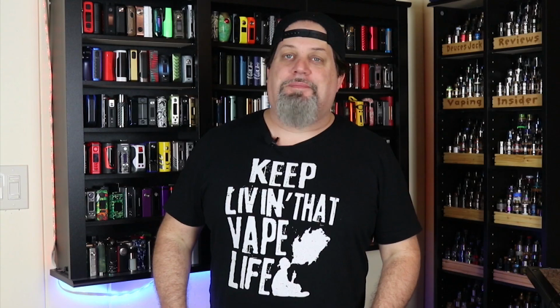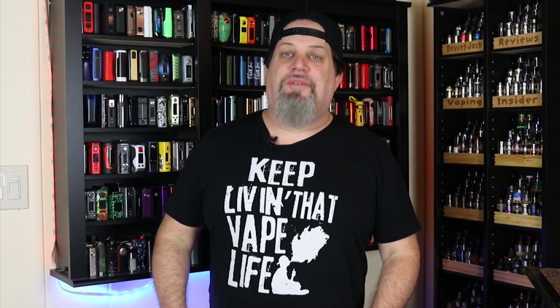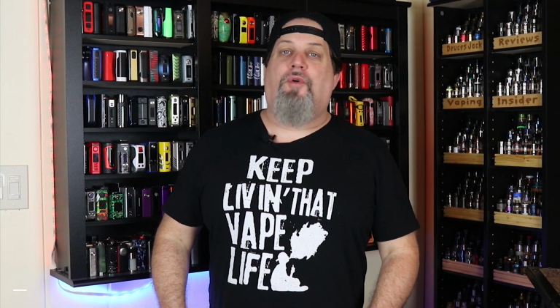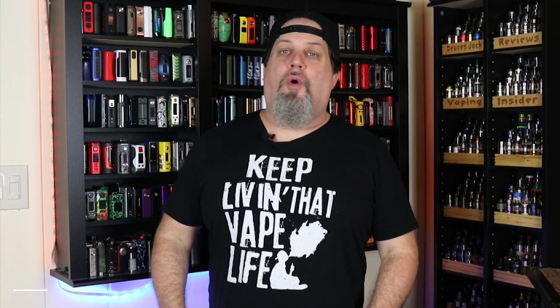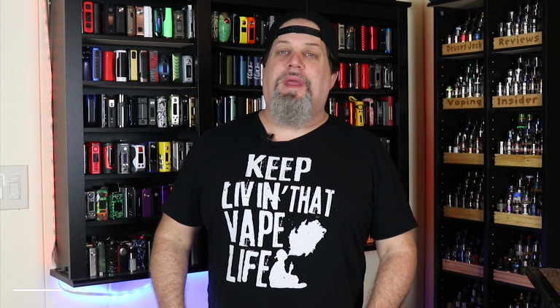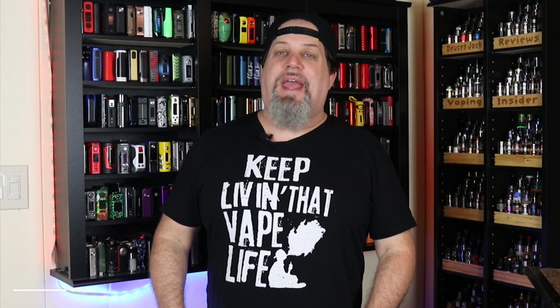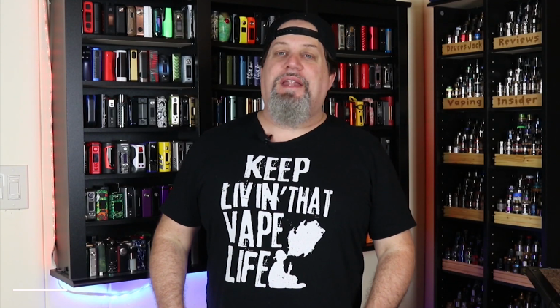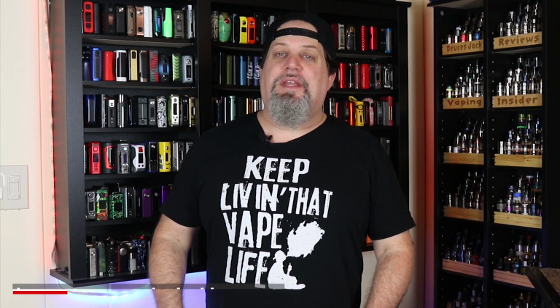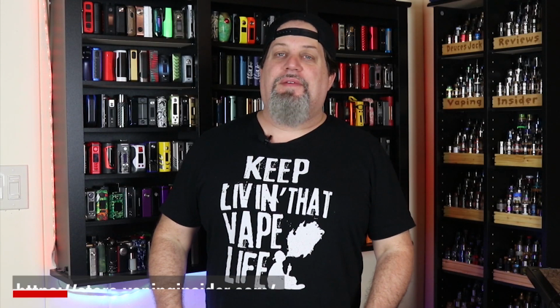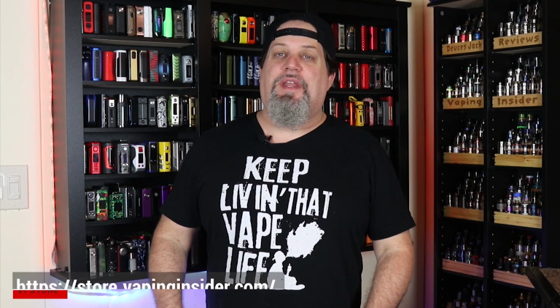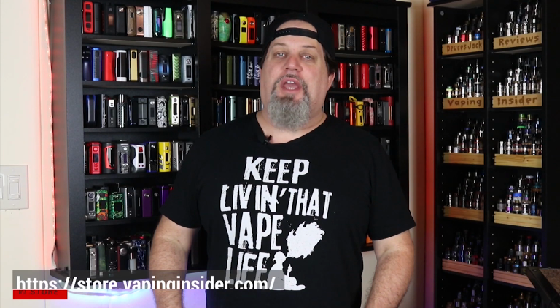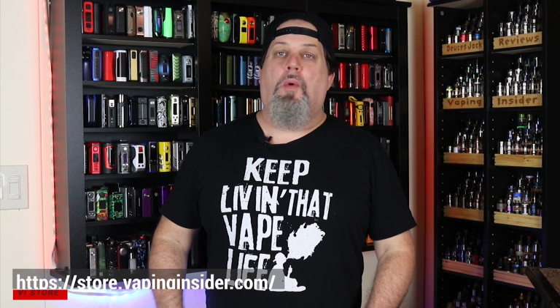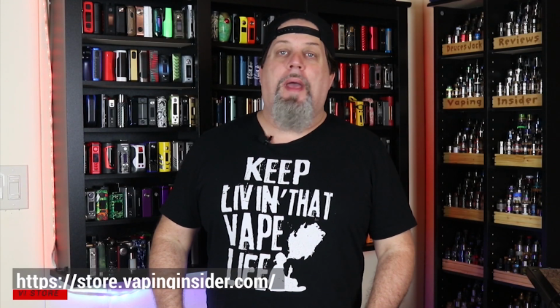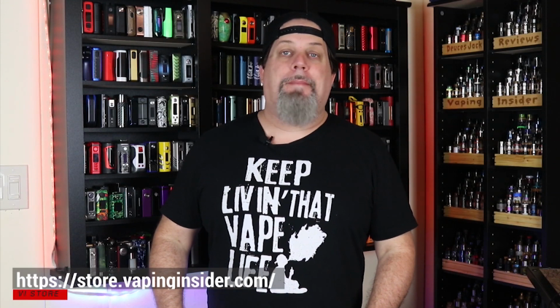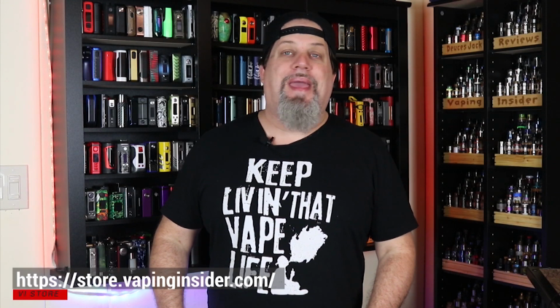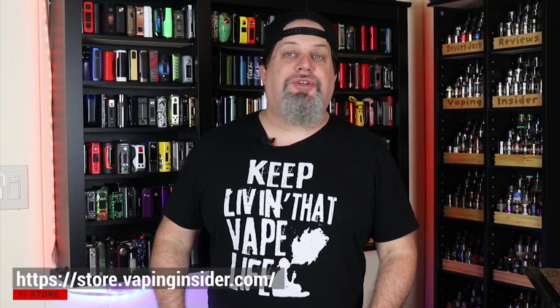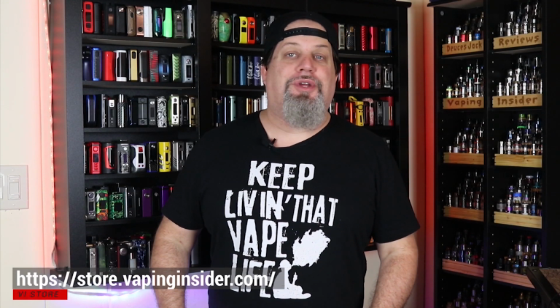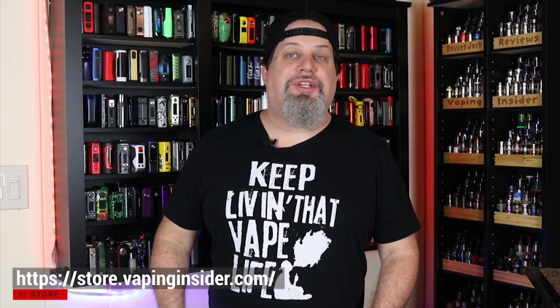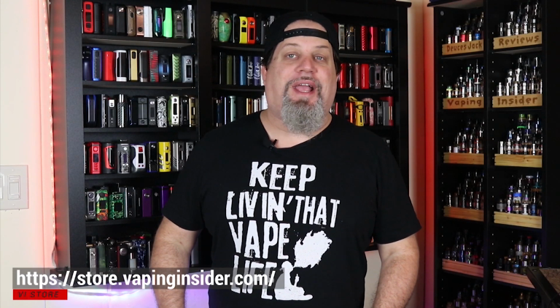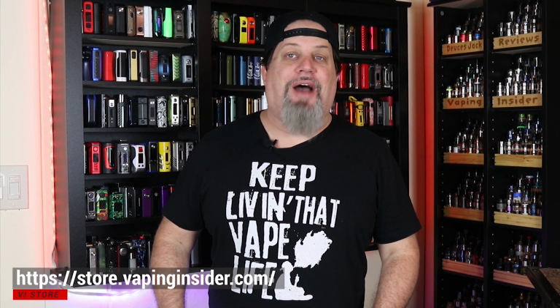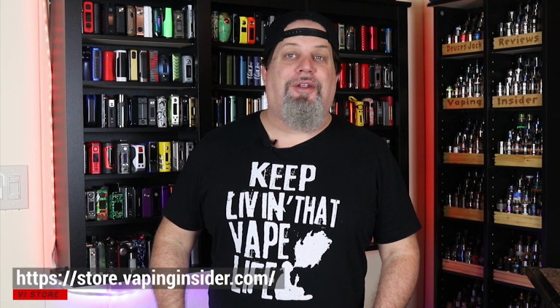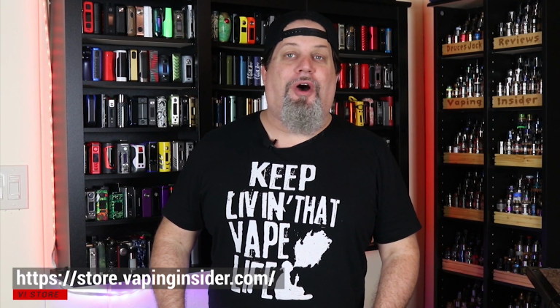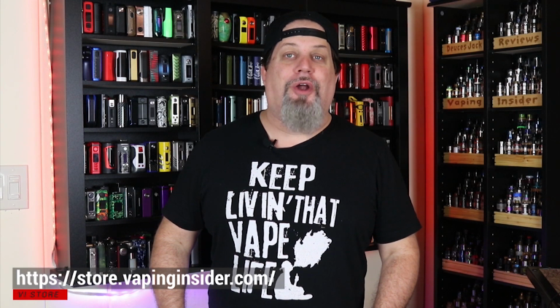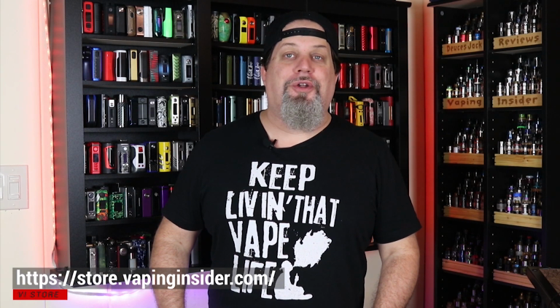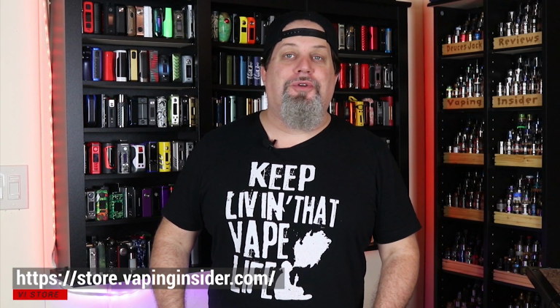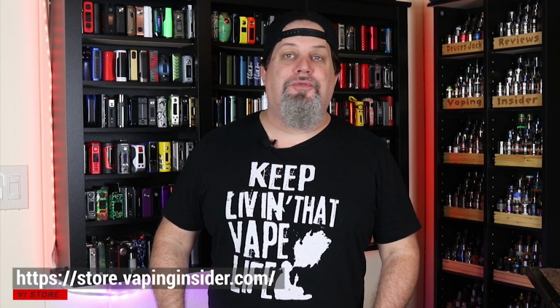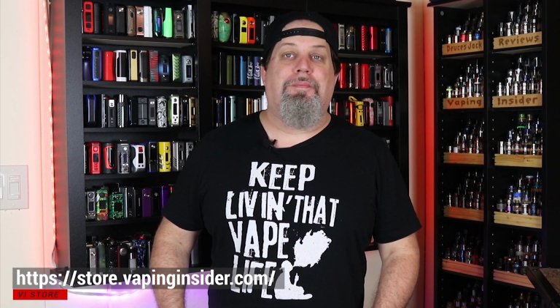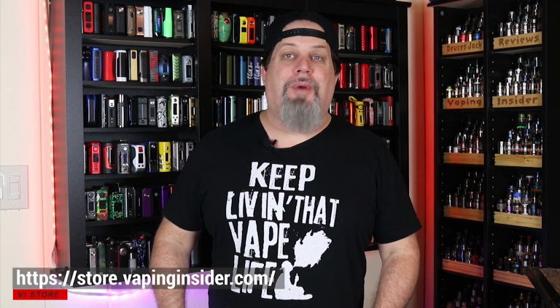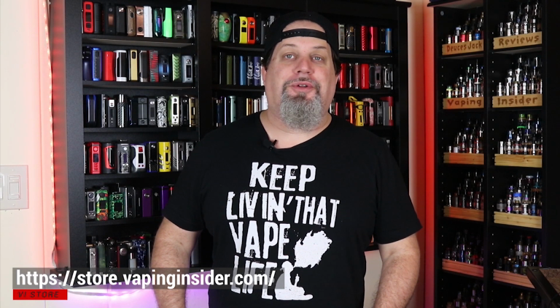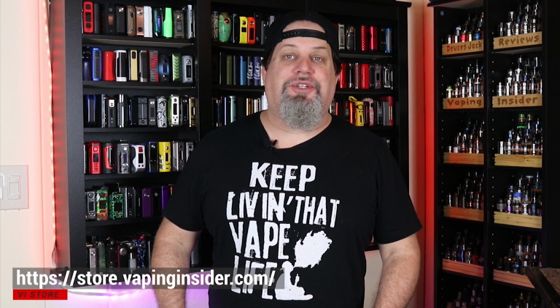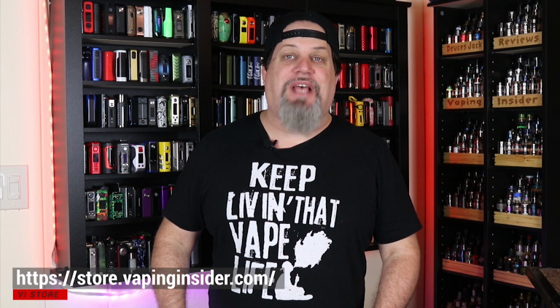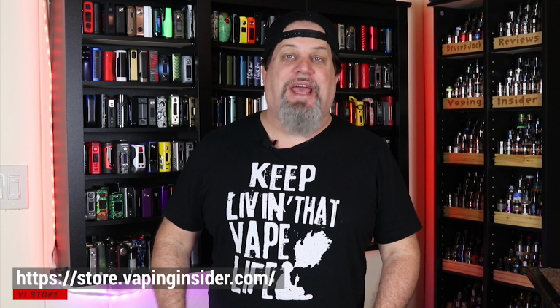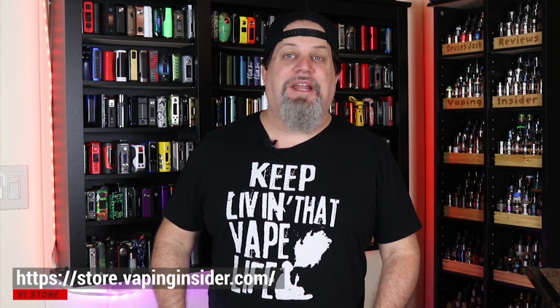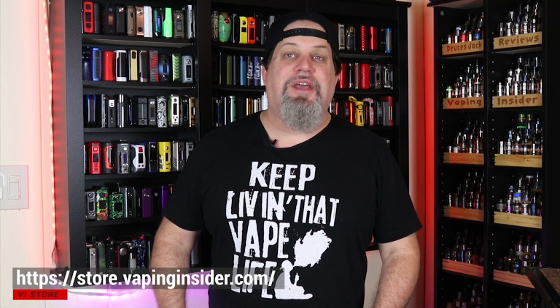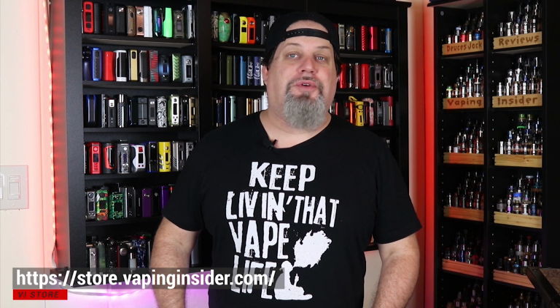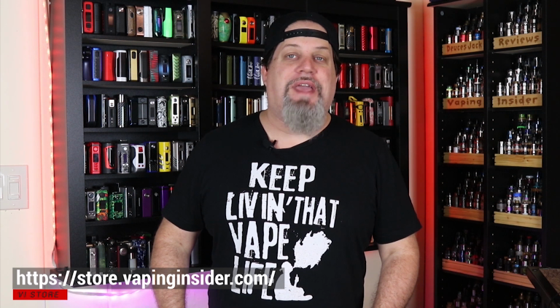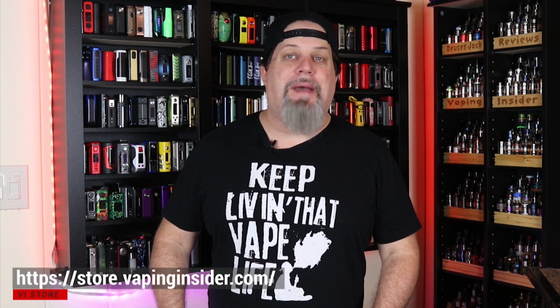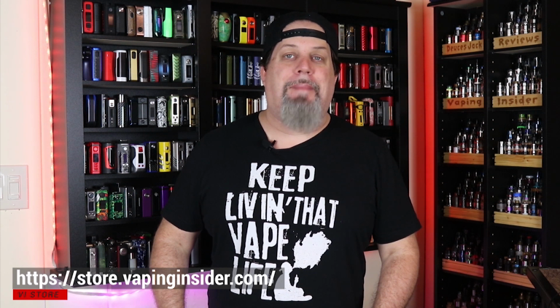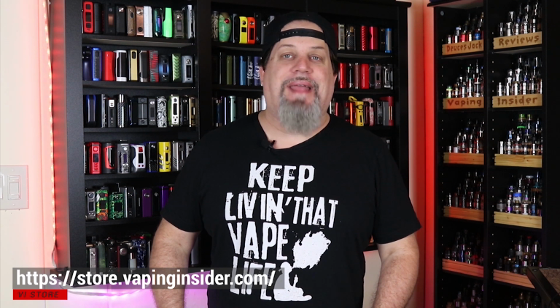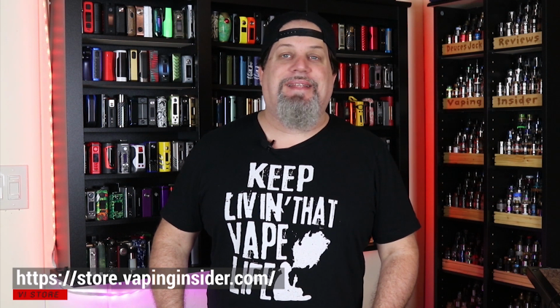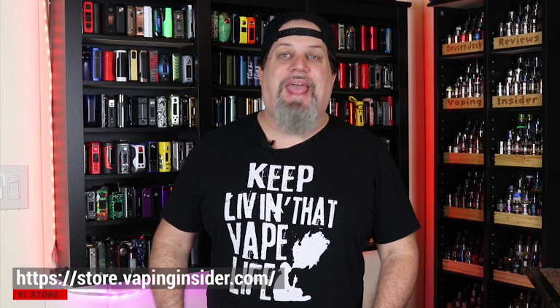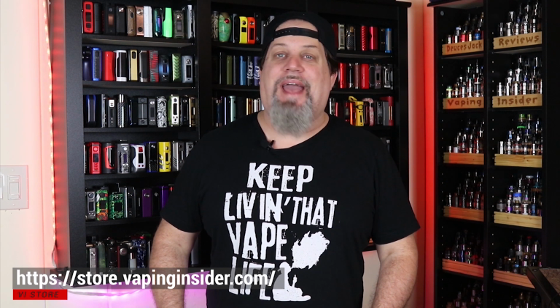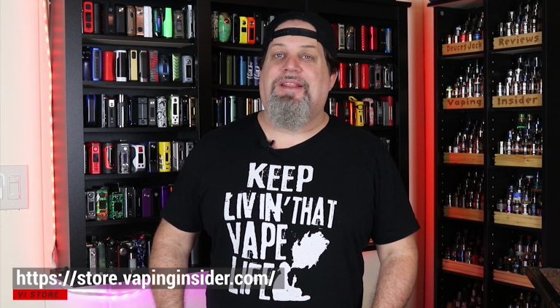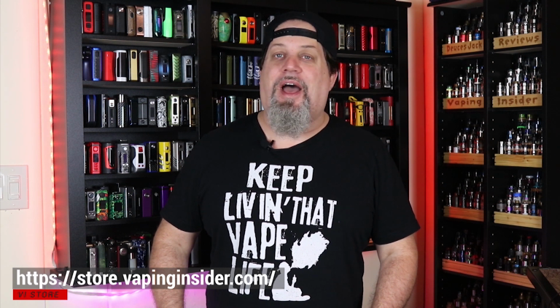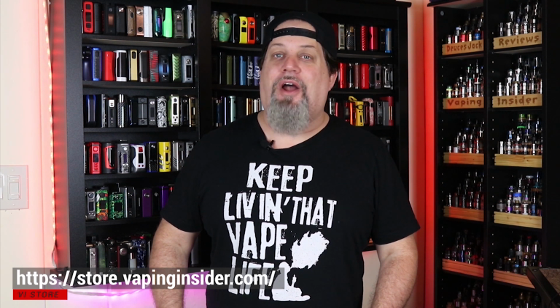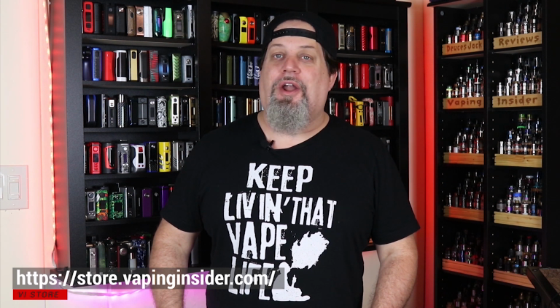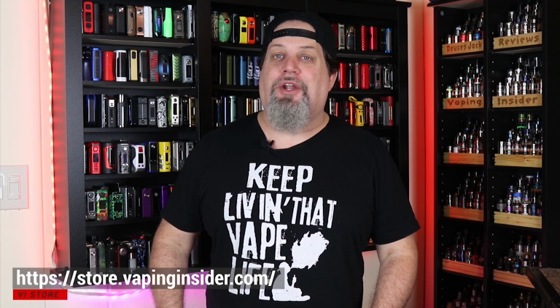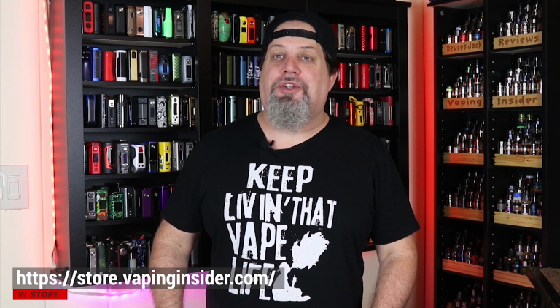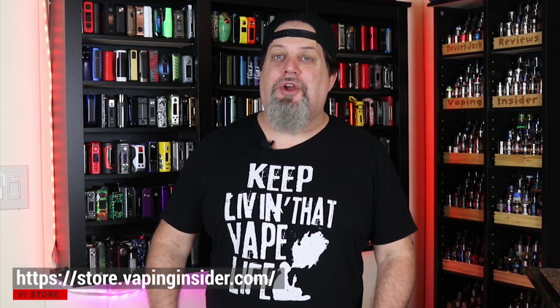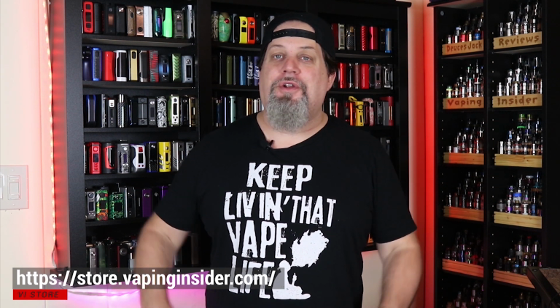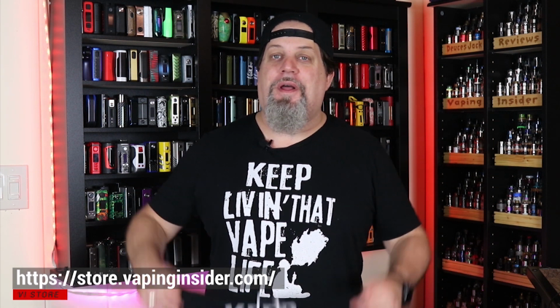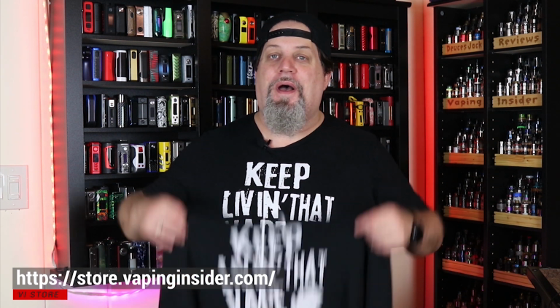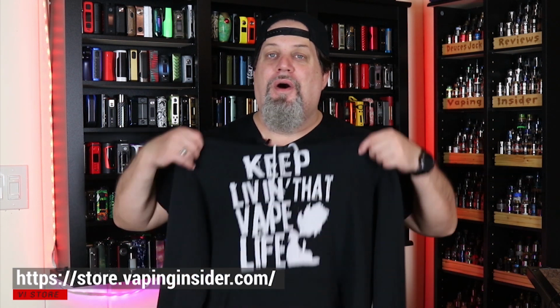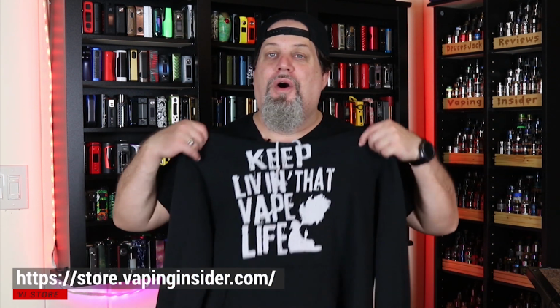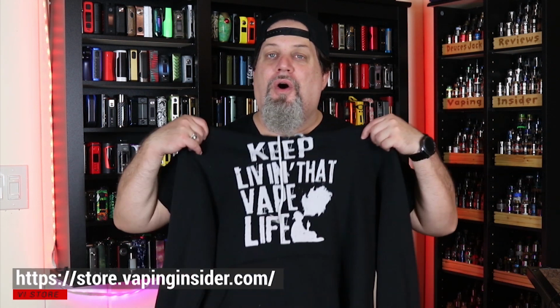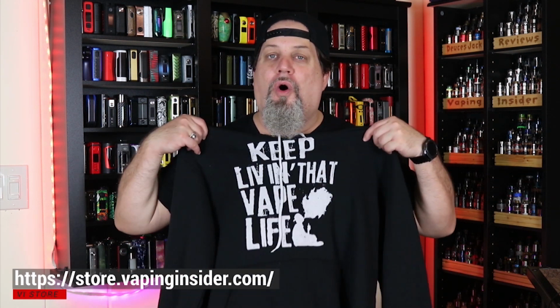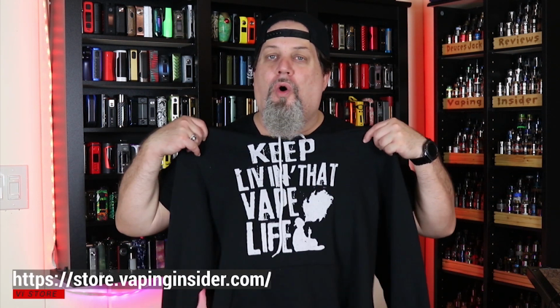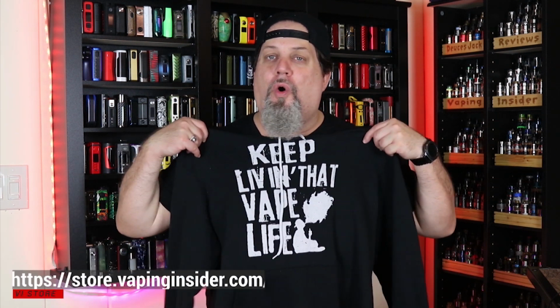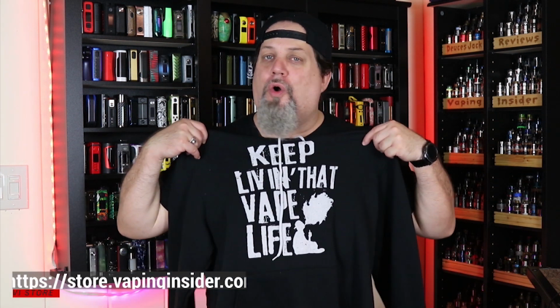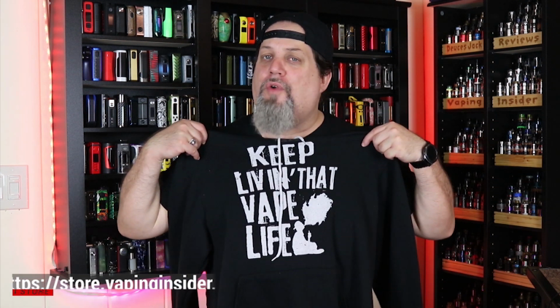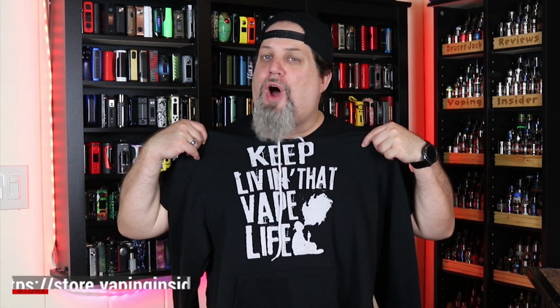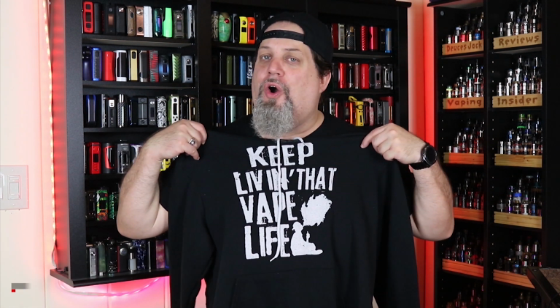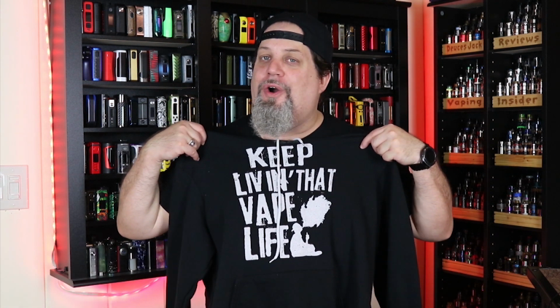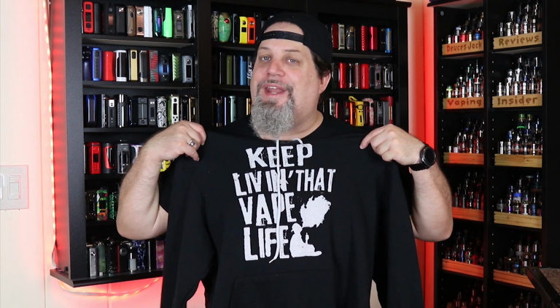Before we get into the video, make sure you check out our new merch site. You can get my tagline on a shirt or a hoodie.